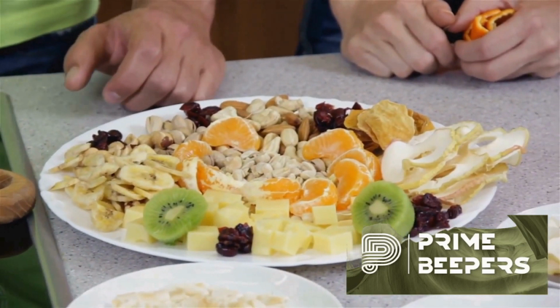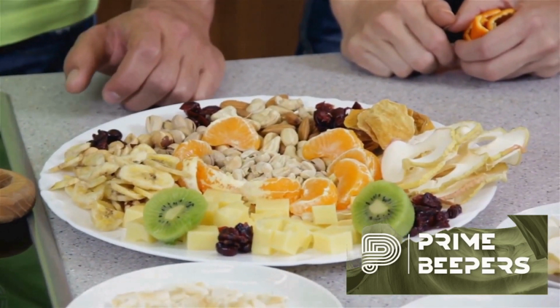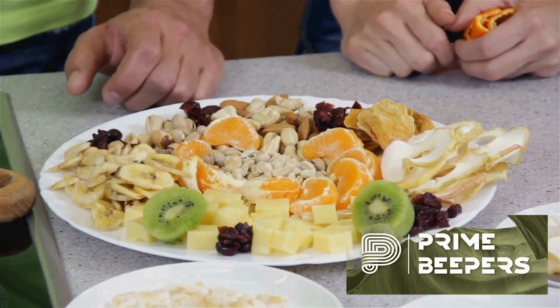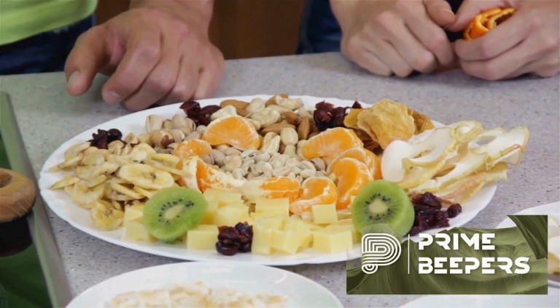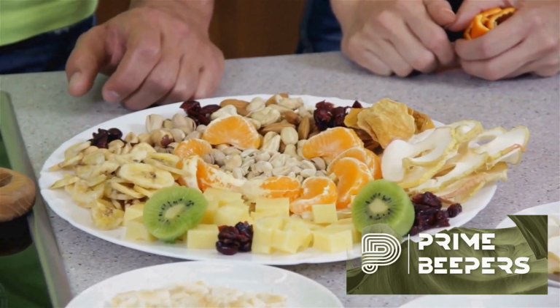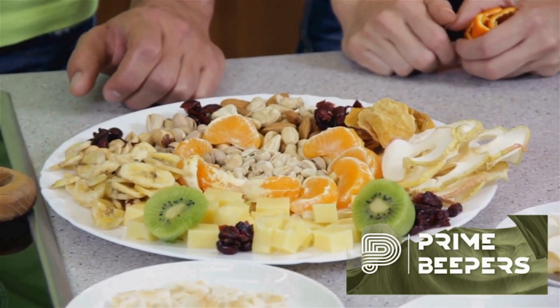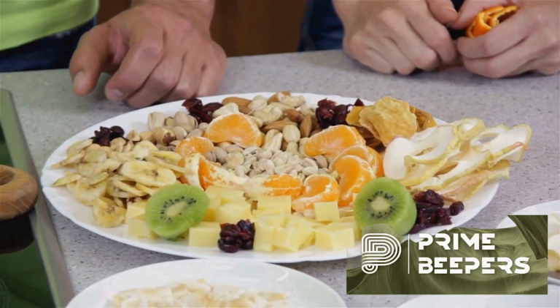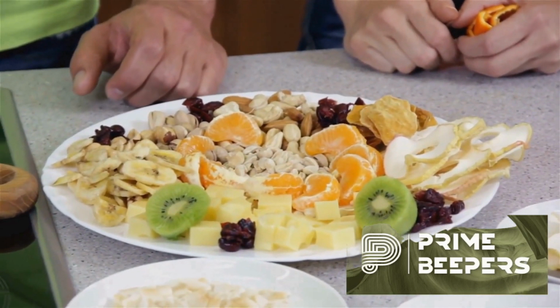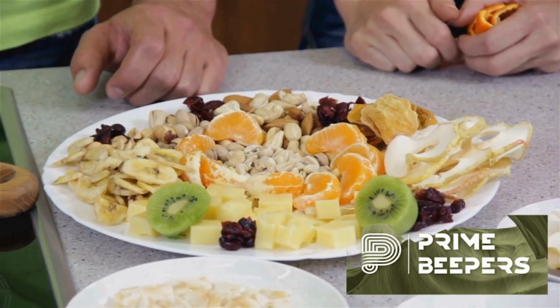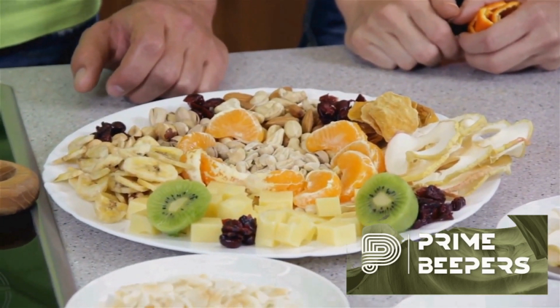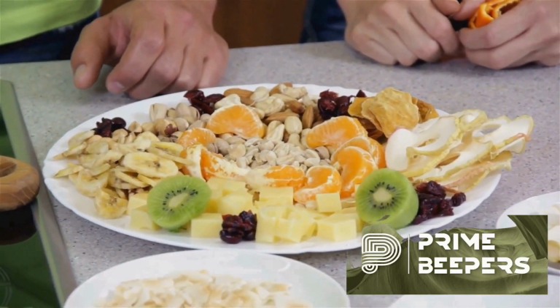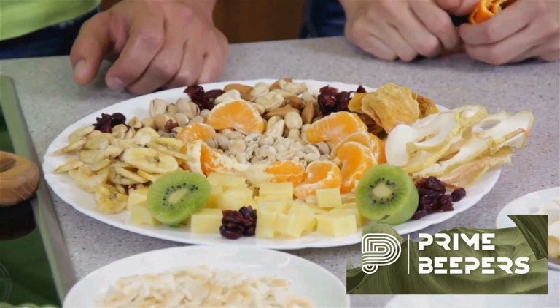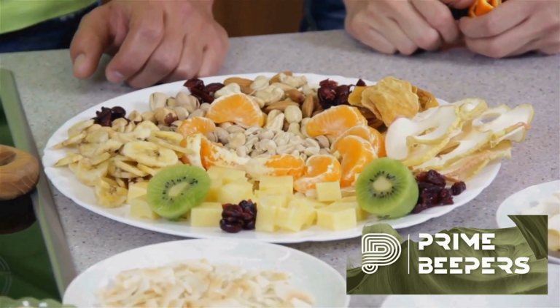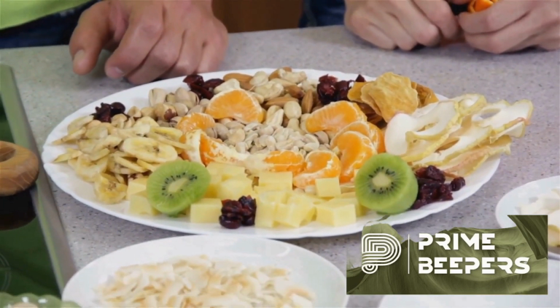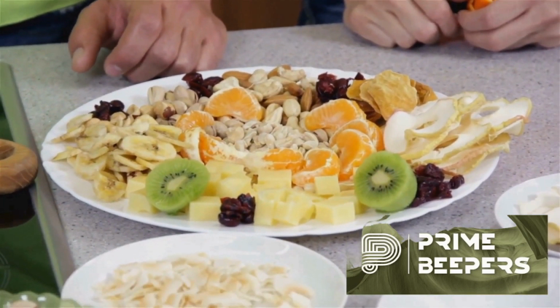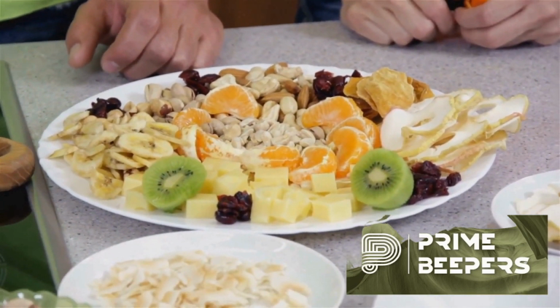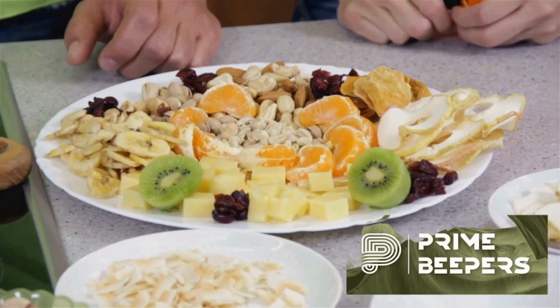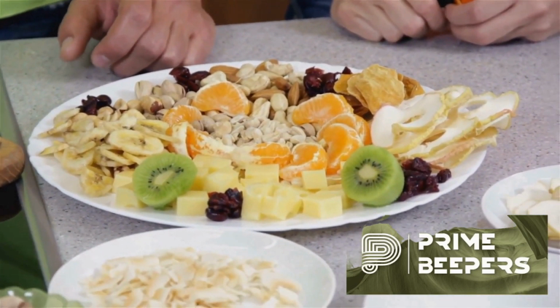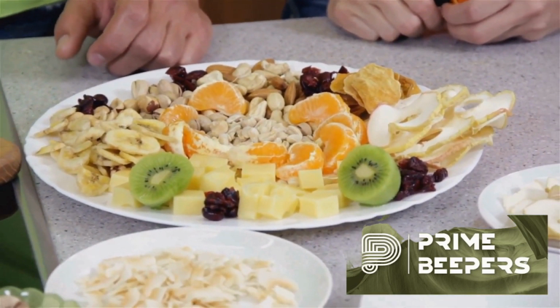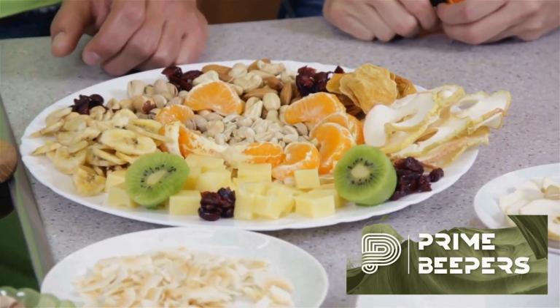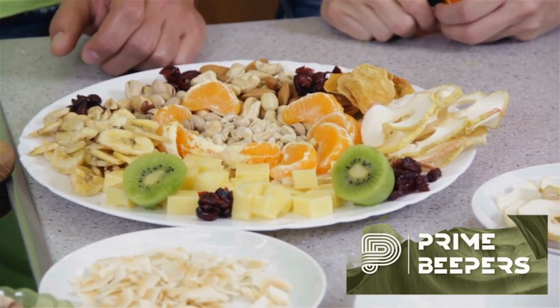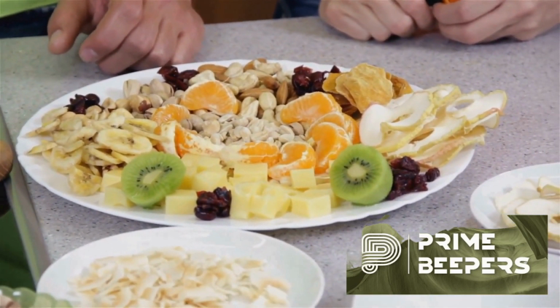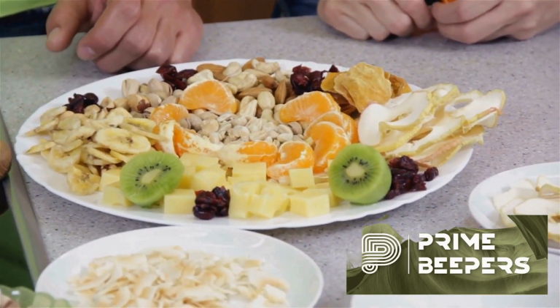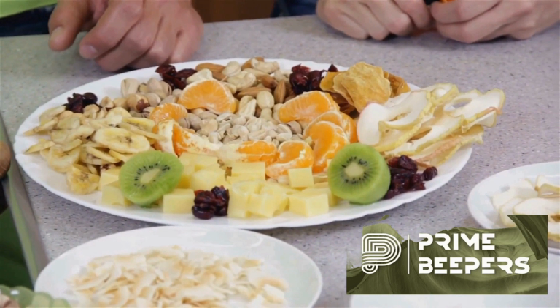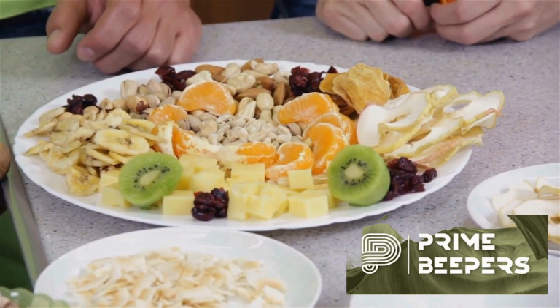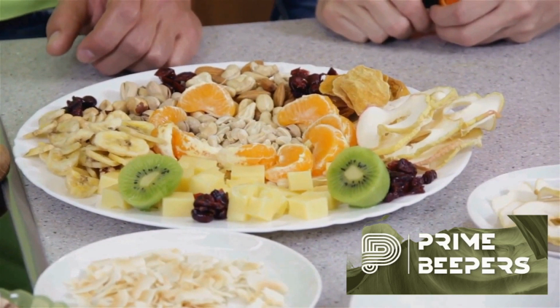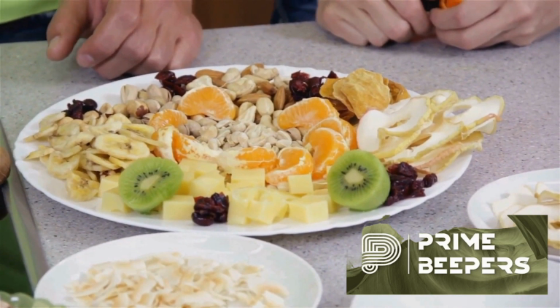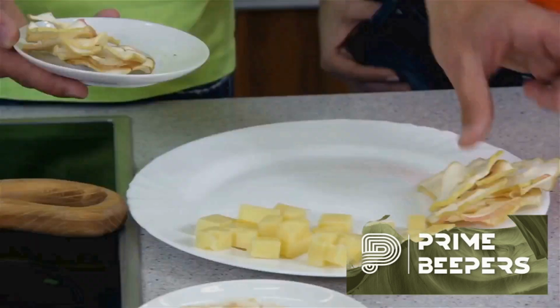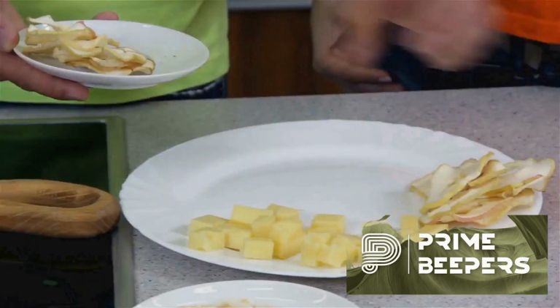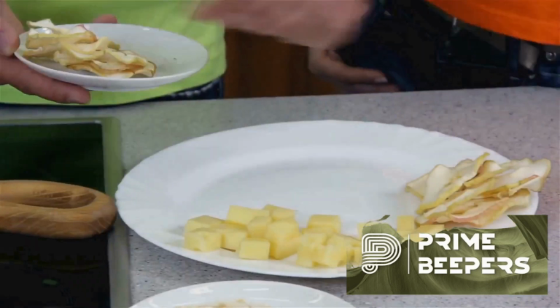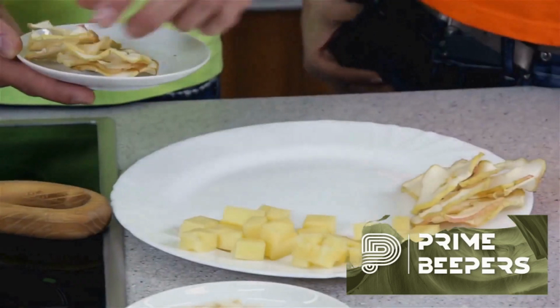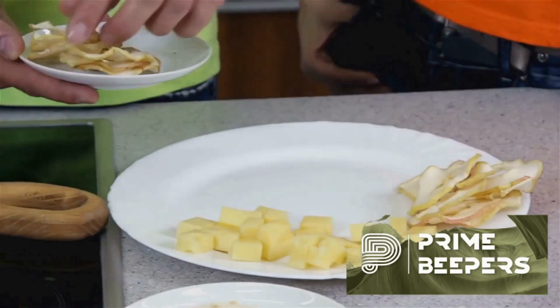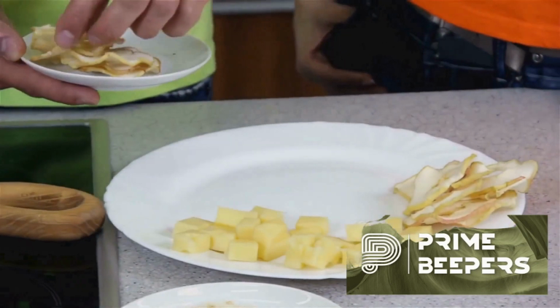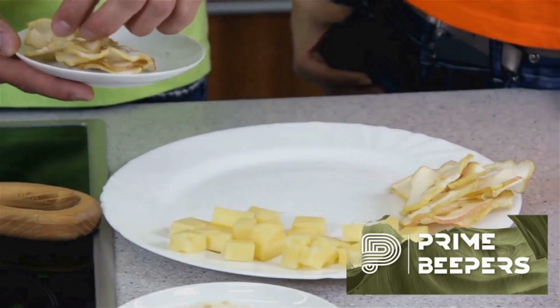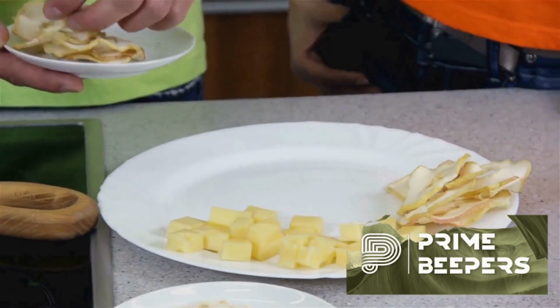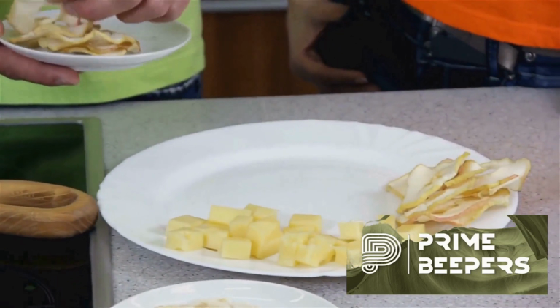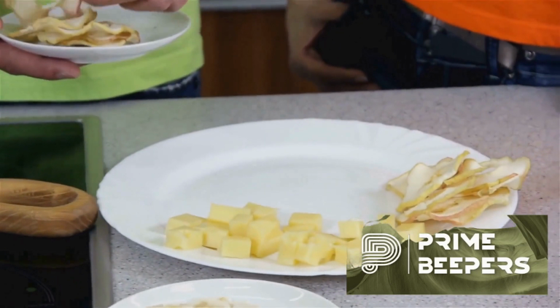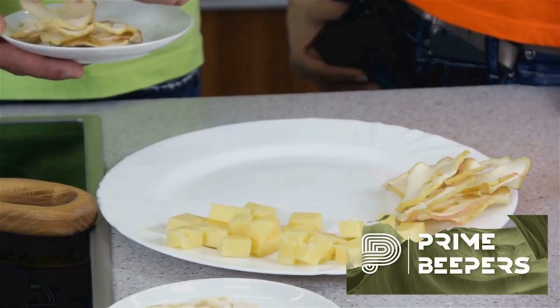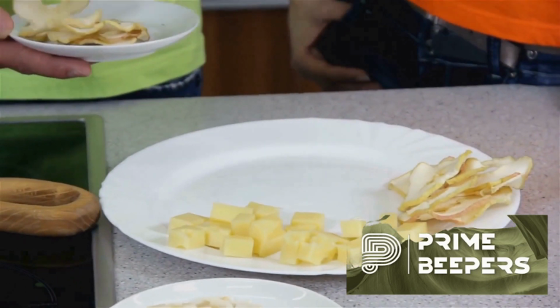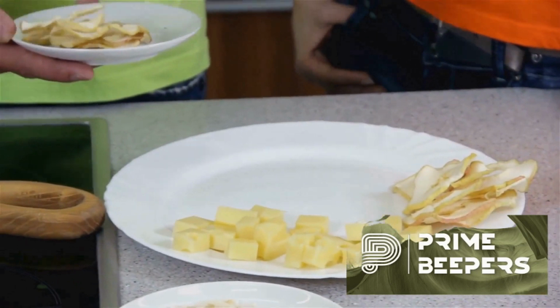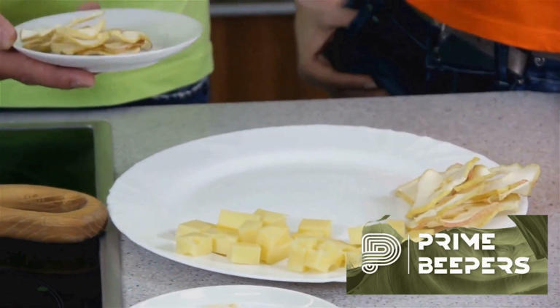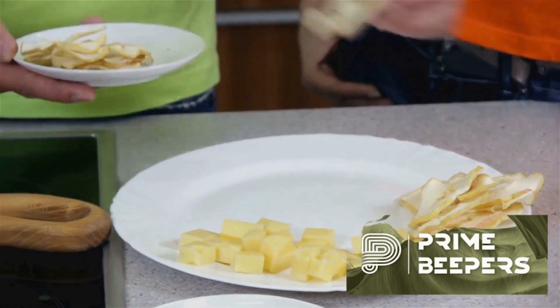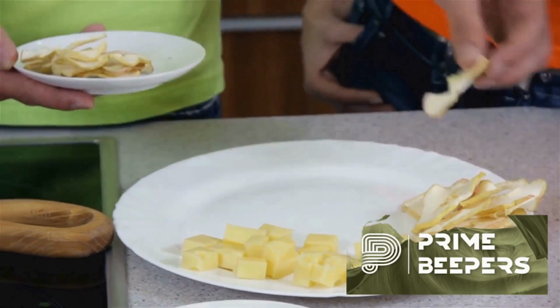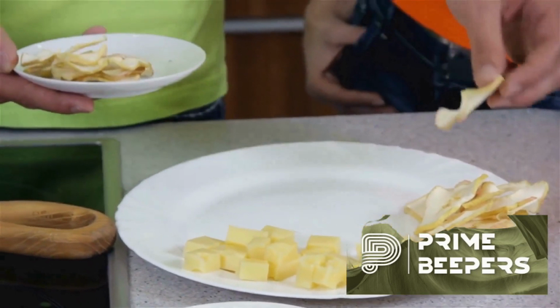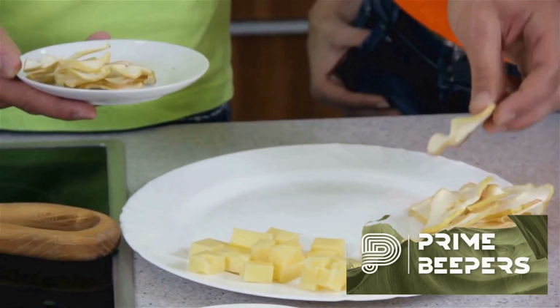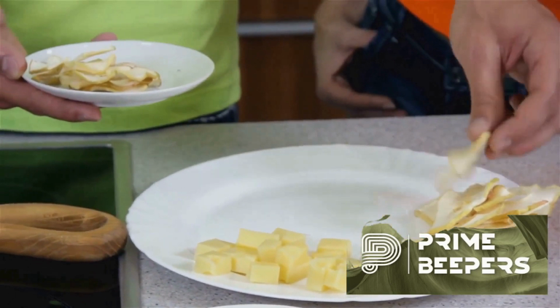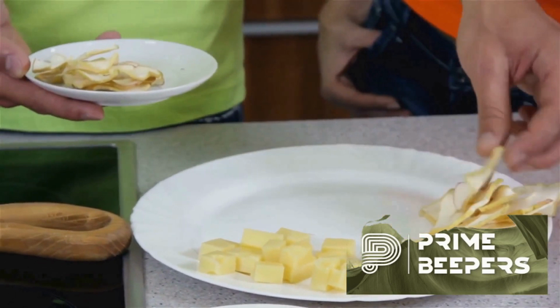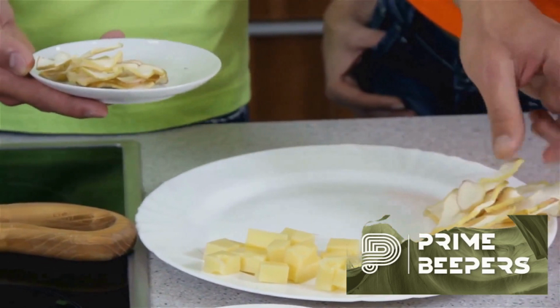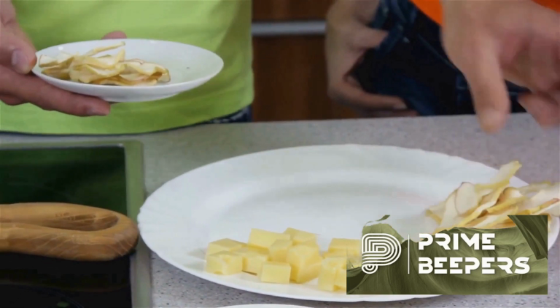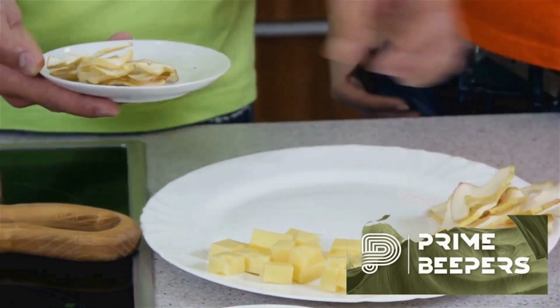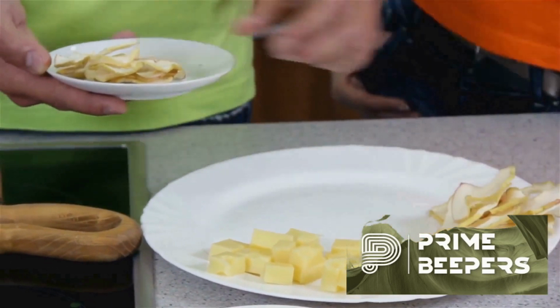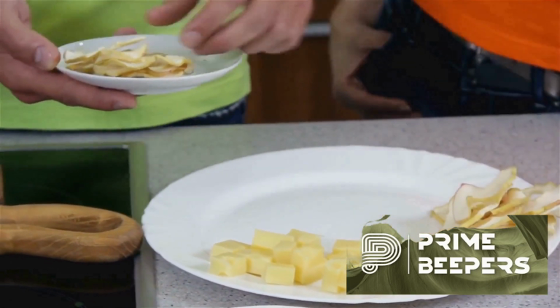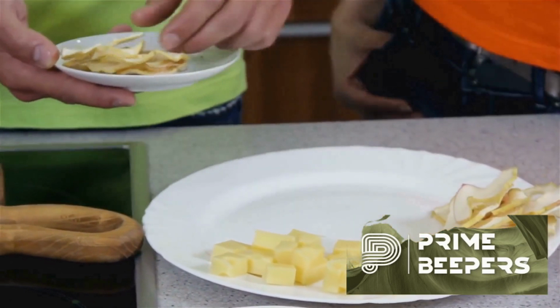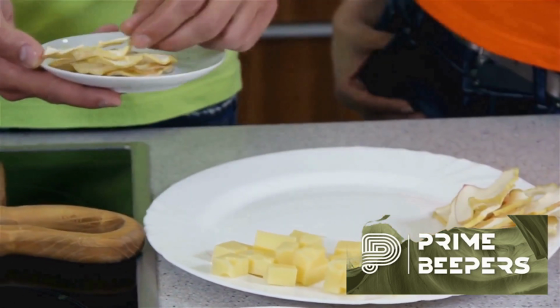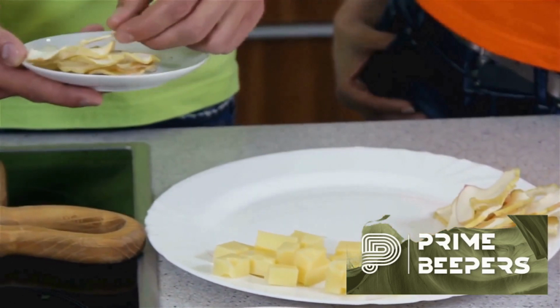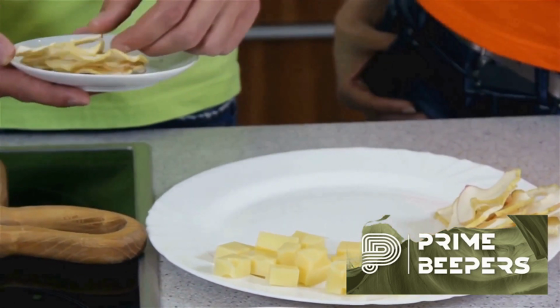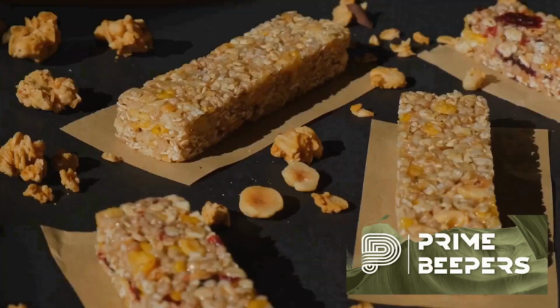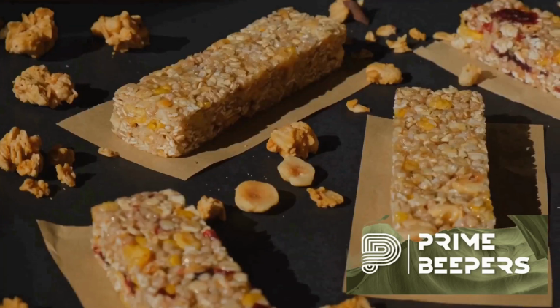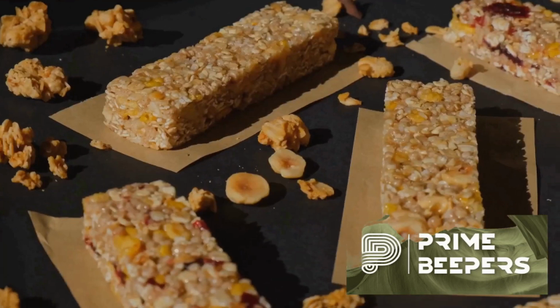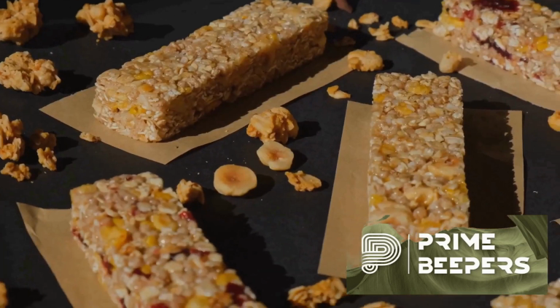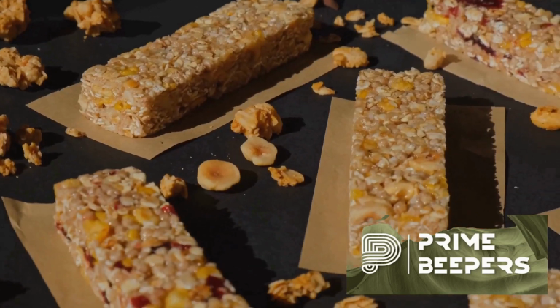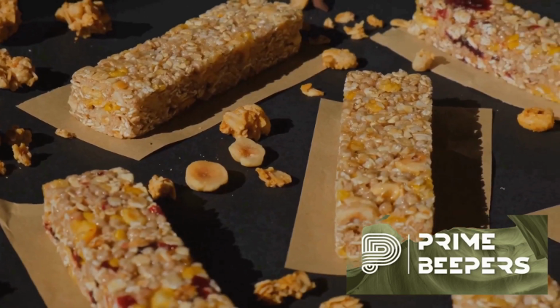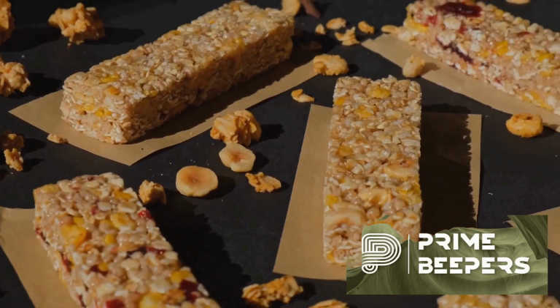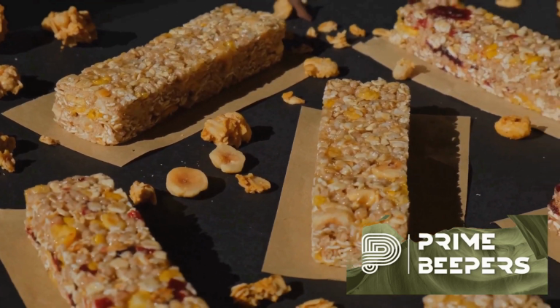Our ninth option is cottage cheese. High in protein and calcium, it pairs beautifully with fresh fruit, tomatoes or whole grain crackers.